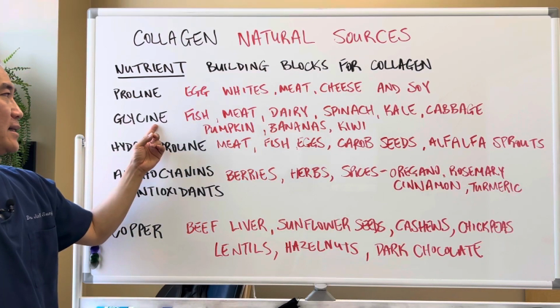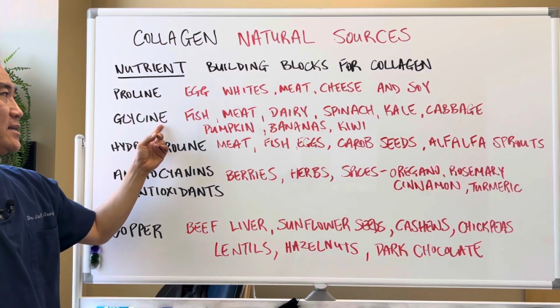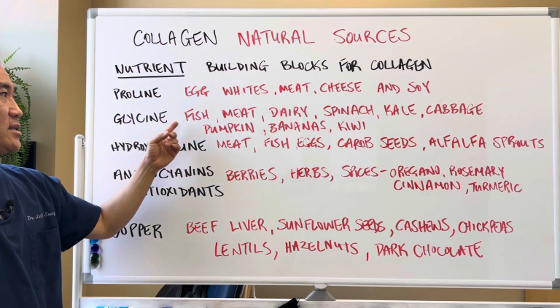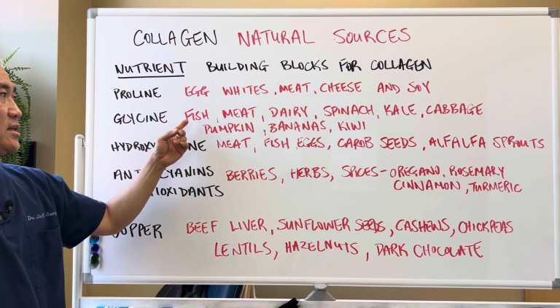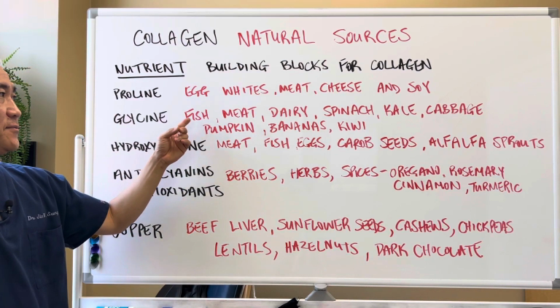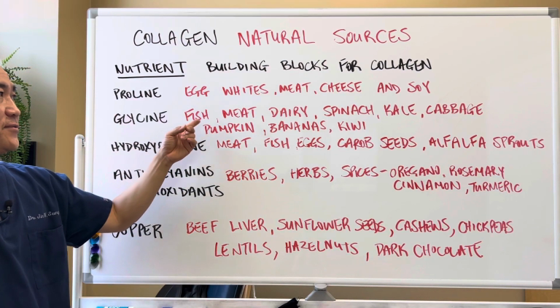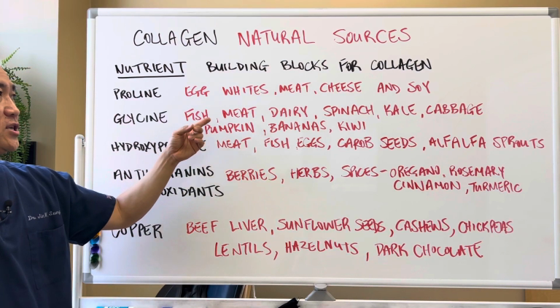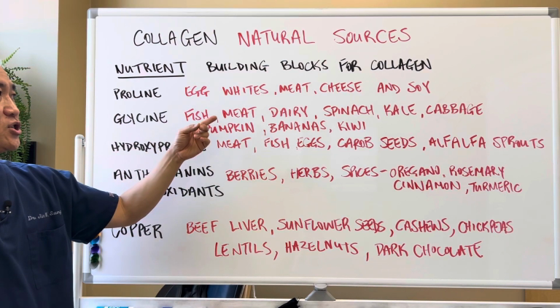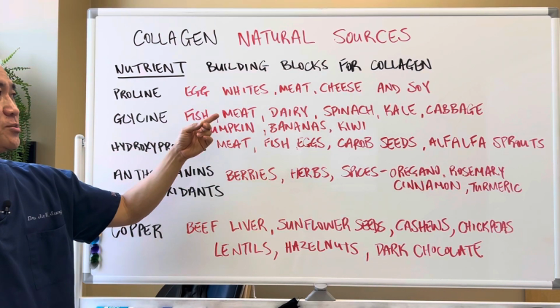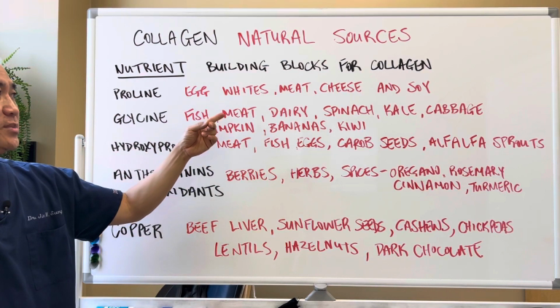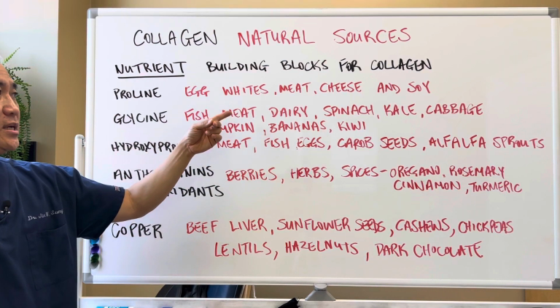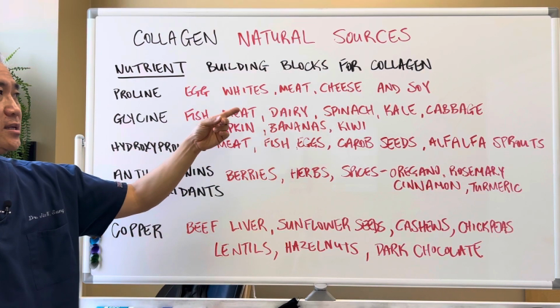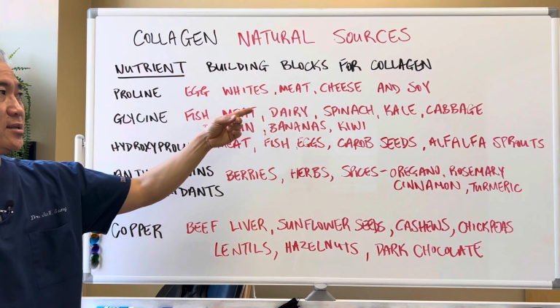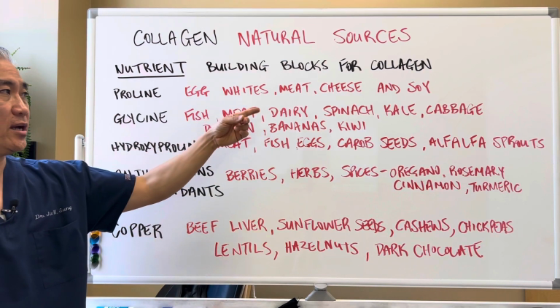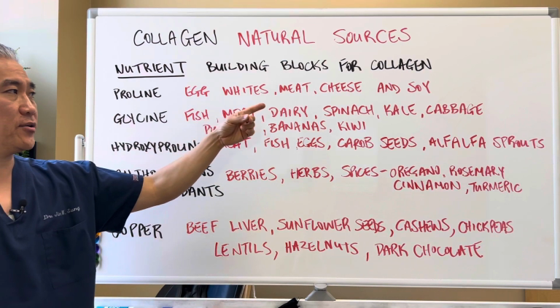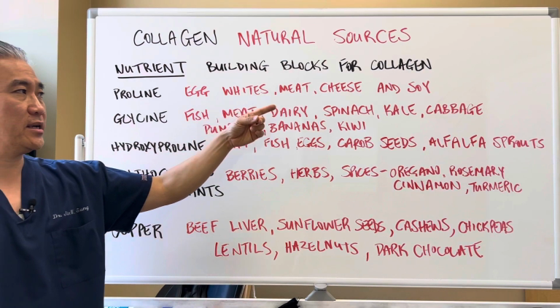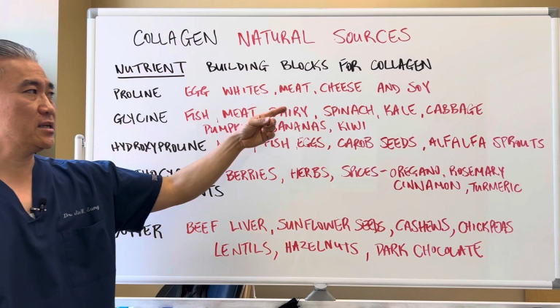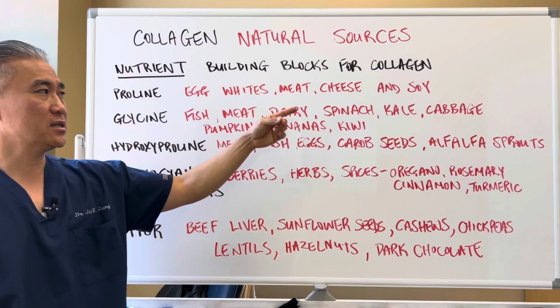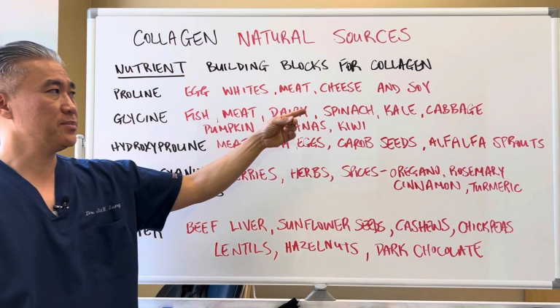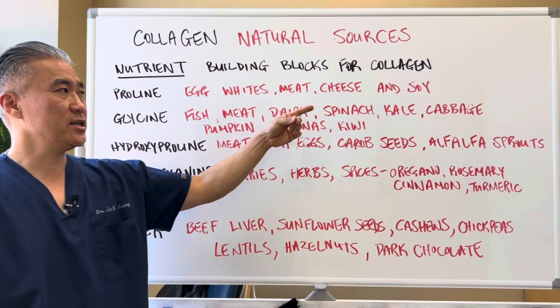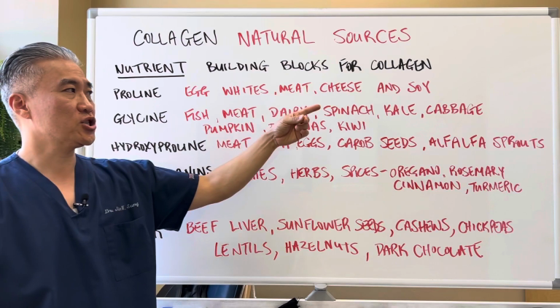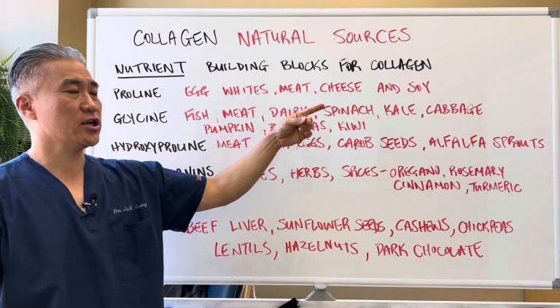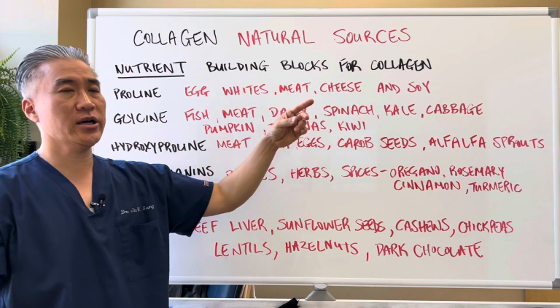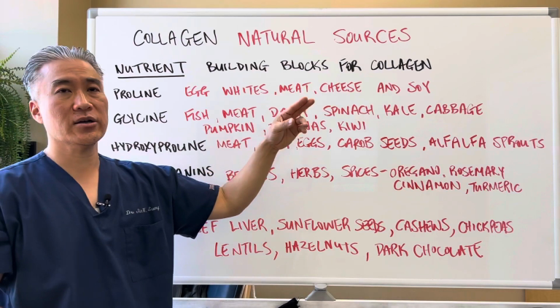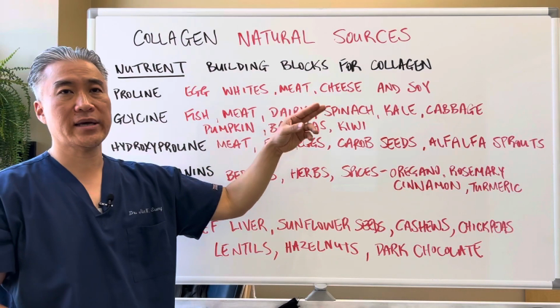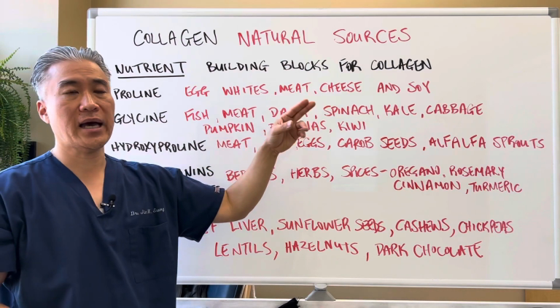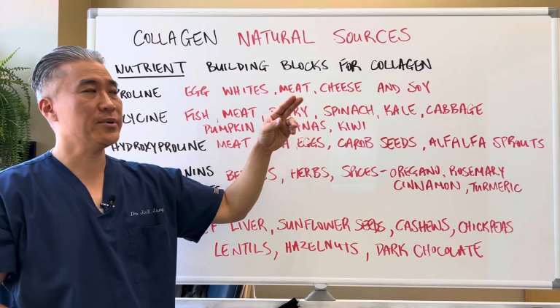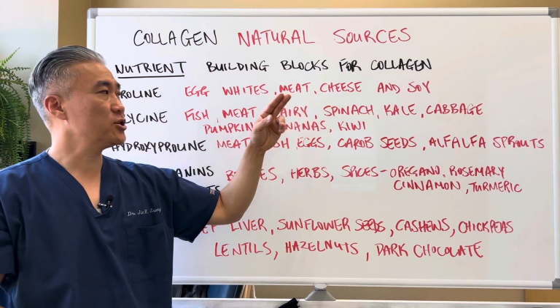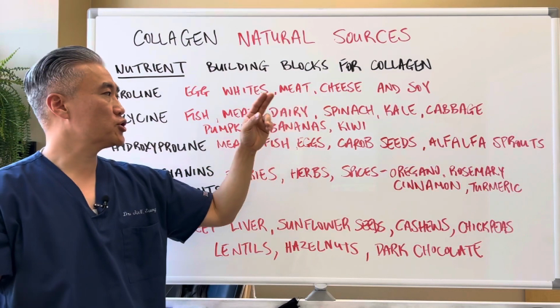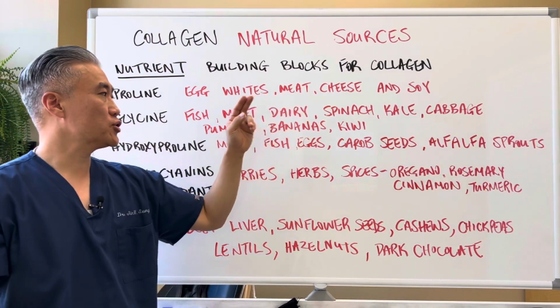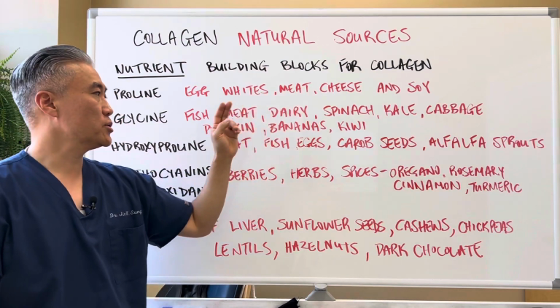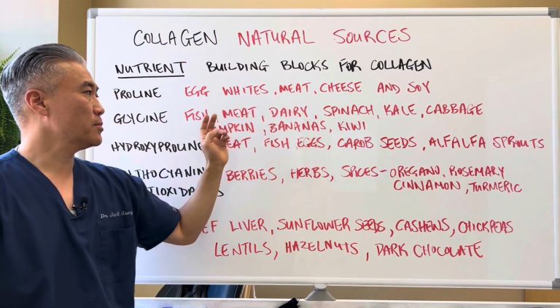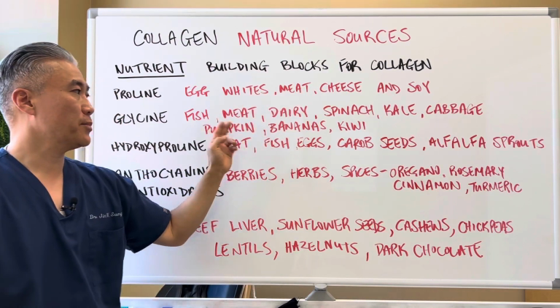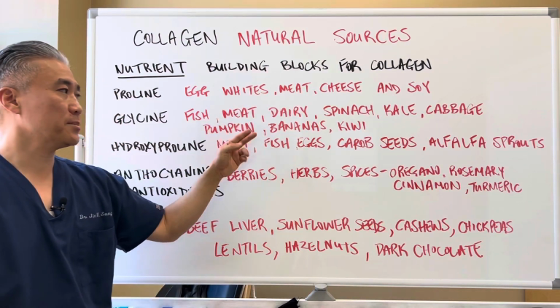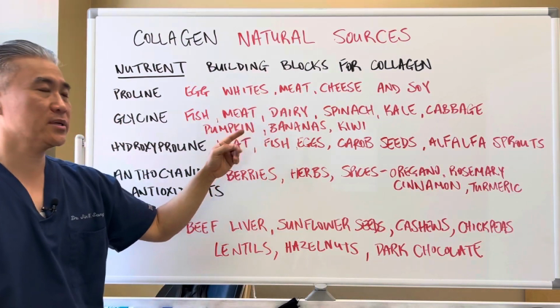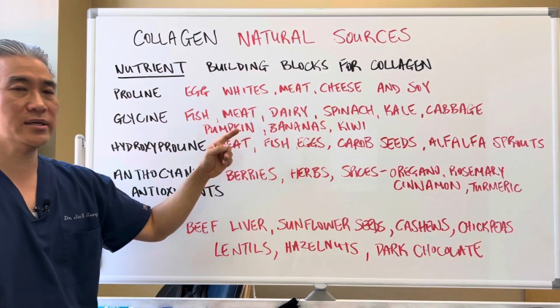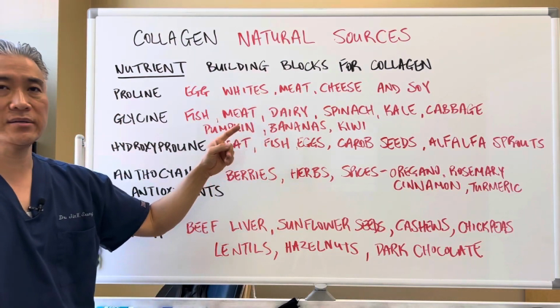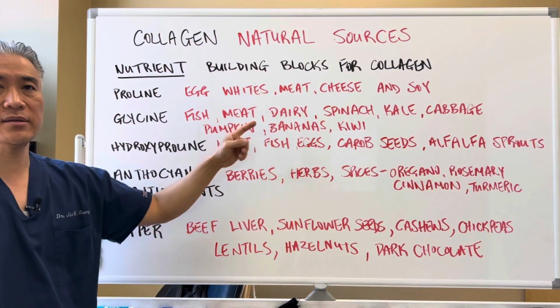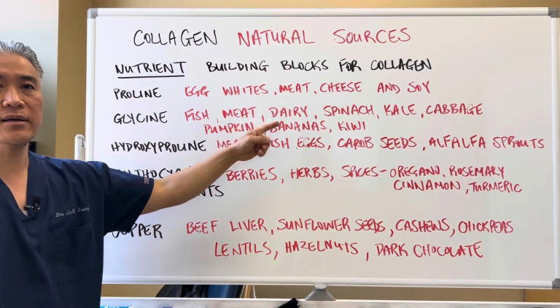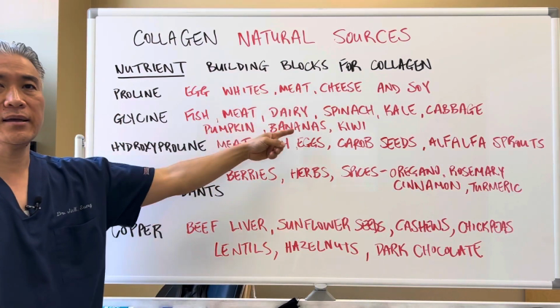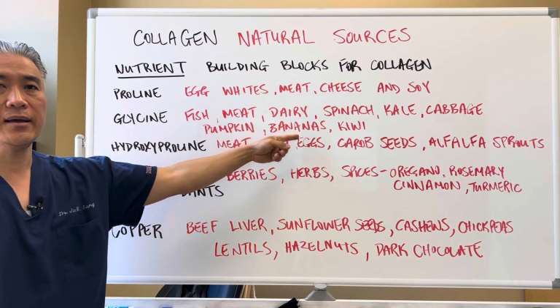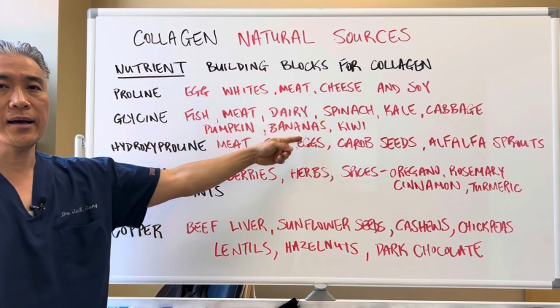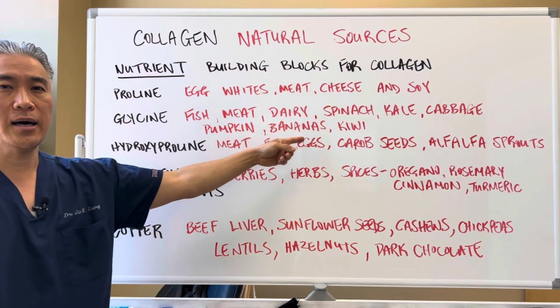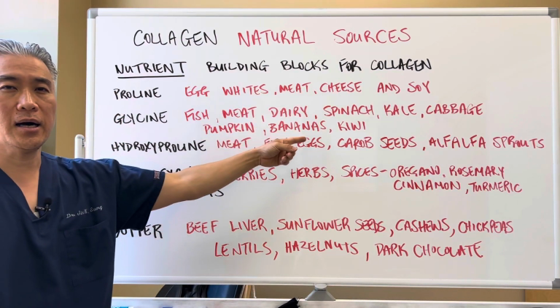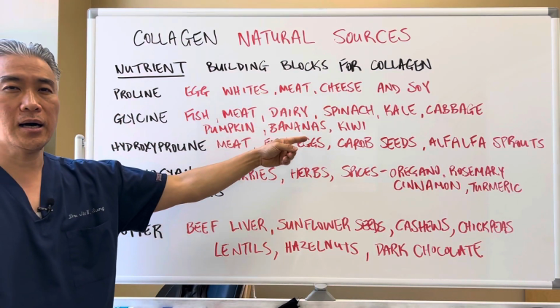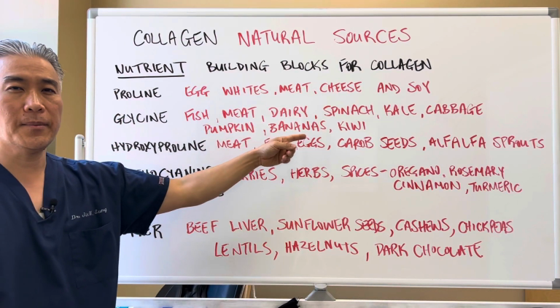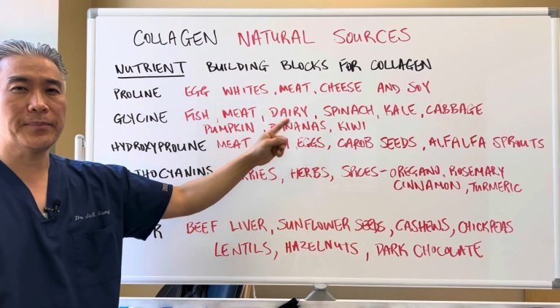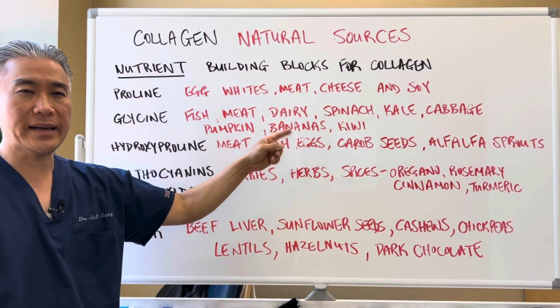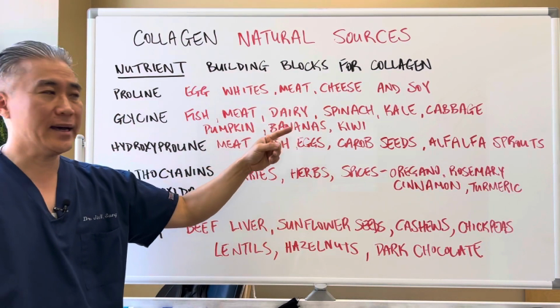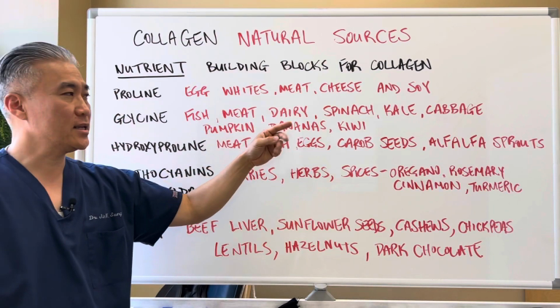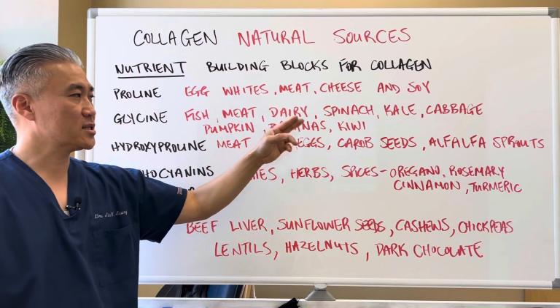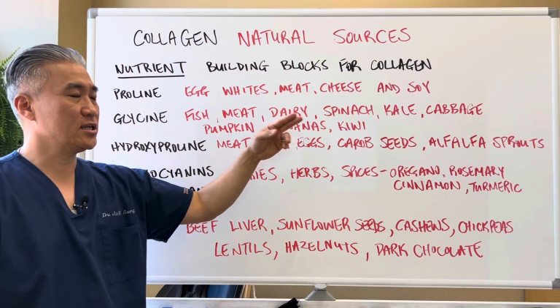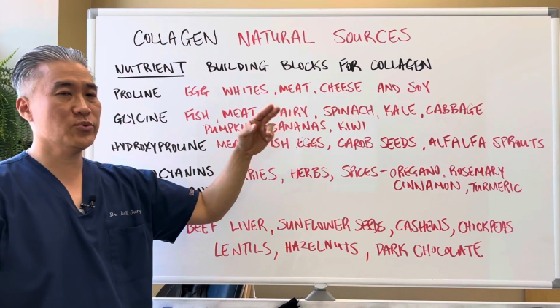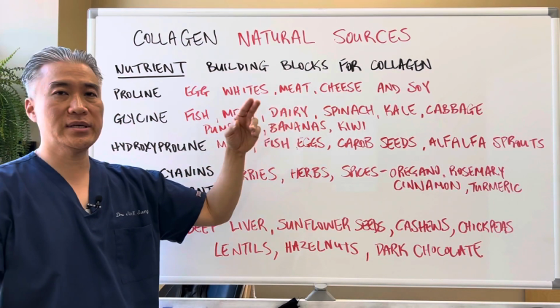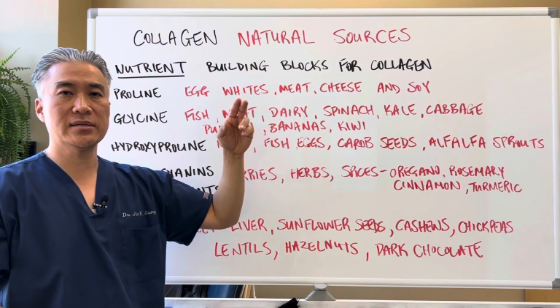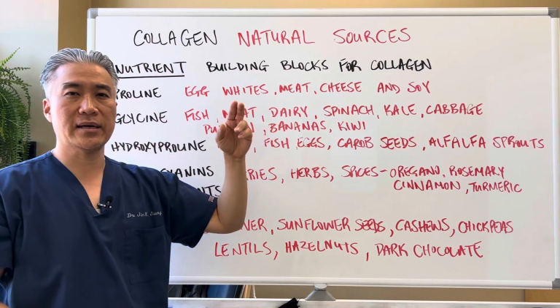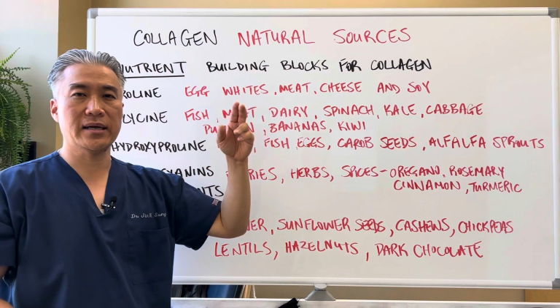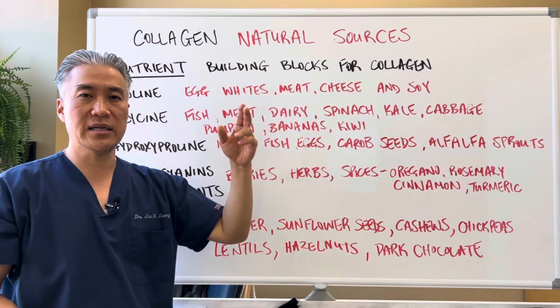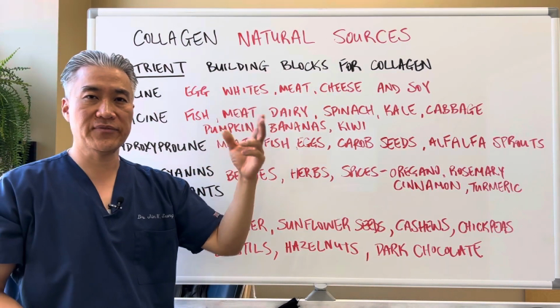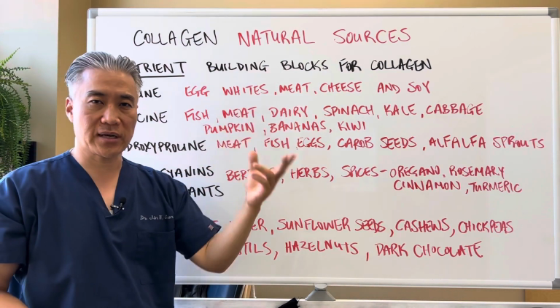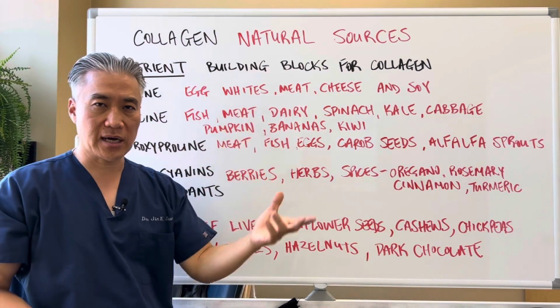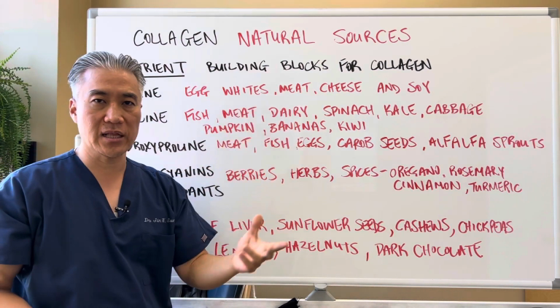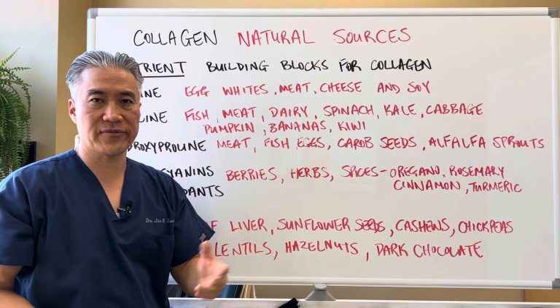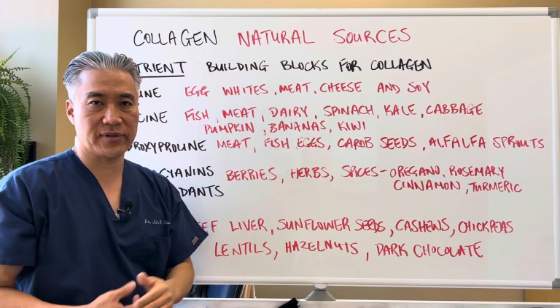For glycine: fish, meat, dairy, spinach, kale, cabbage, pumpkin, bananas, kiwis, and even cauliflower.